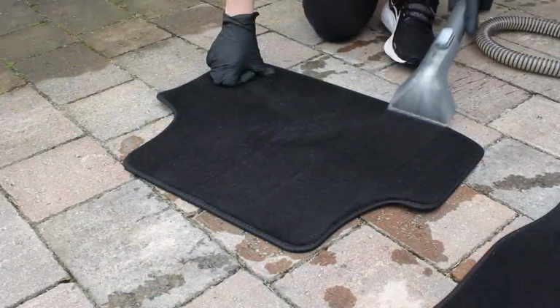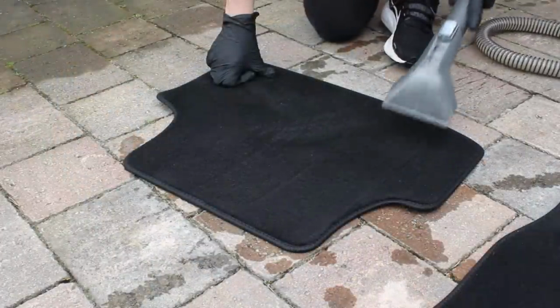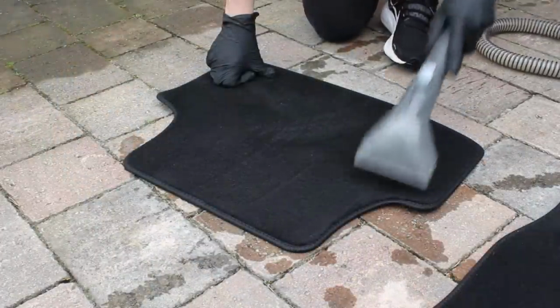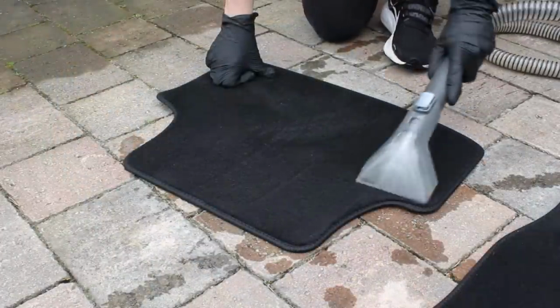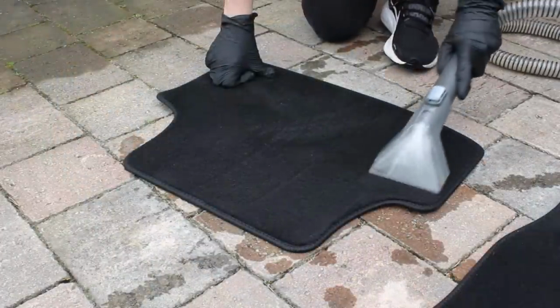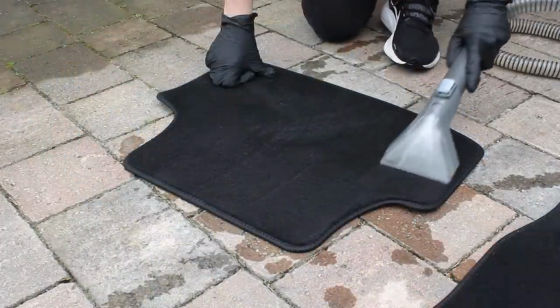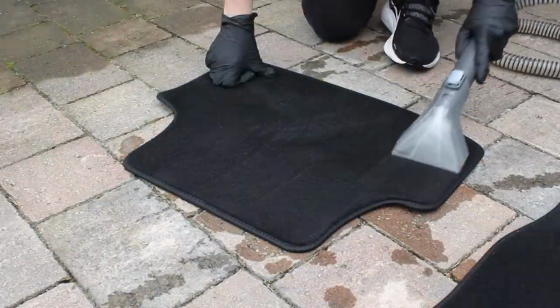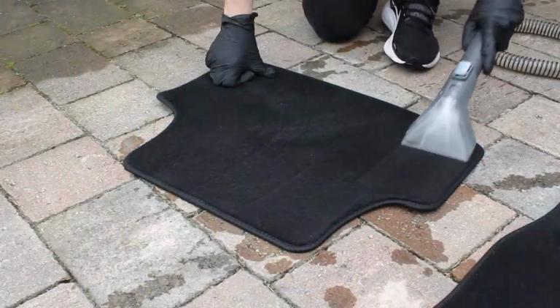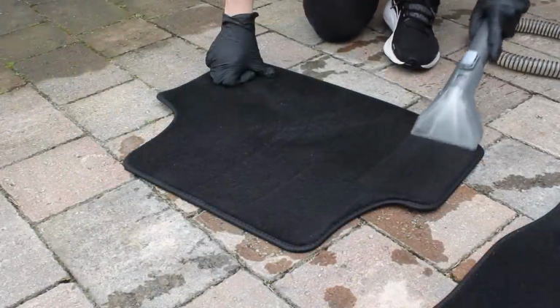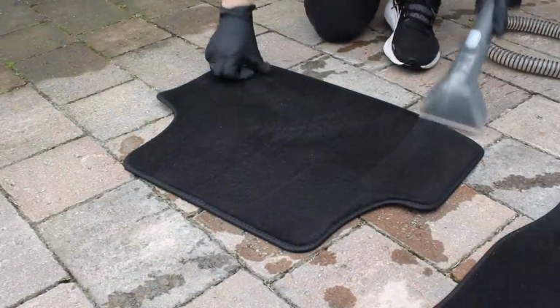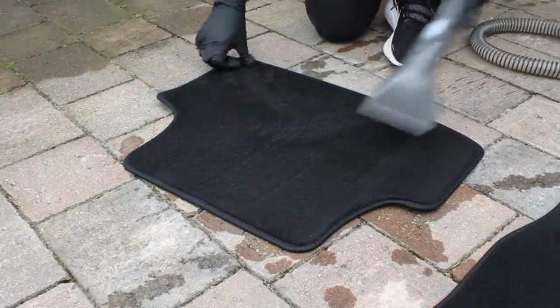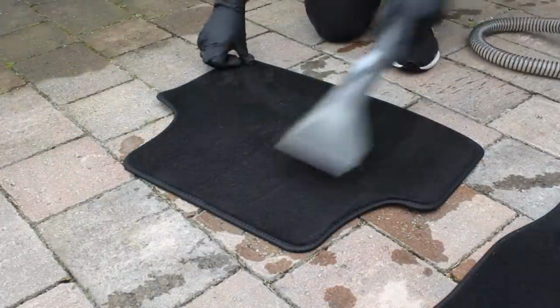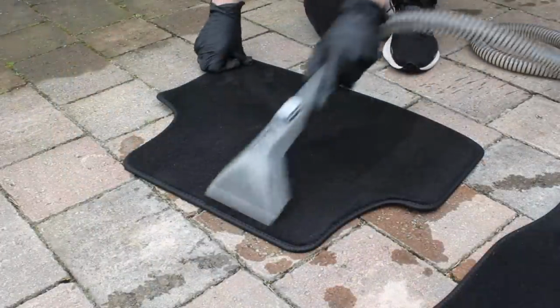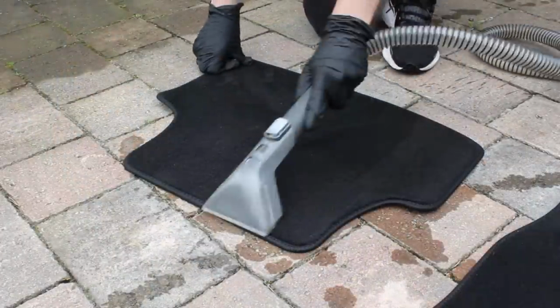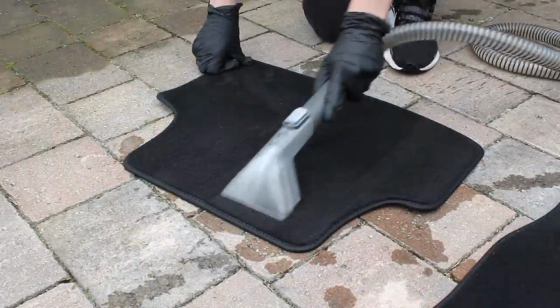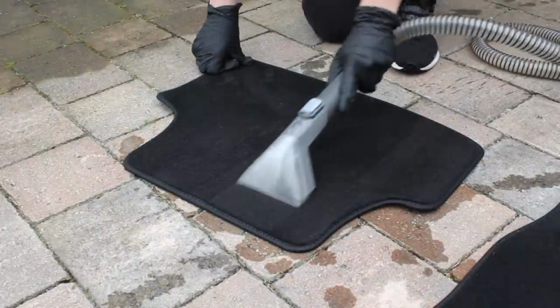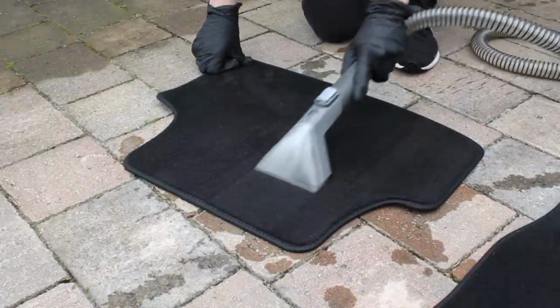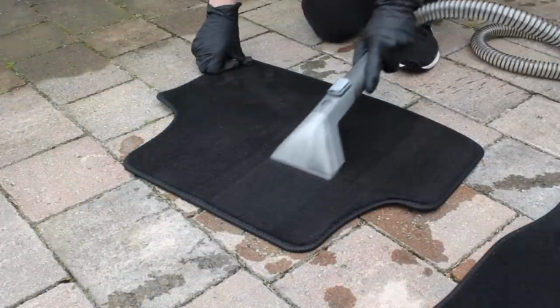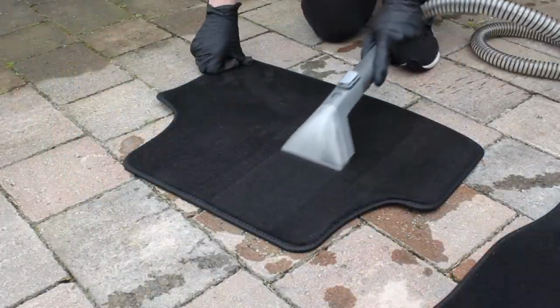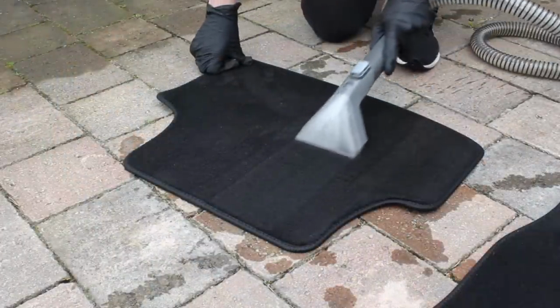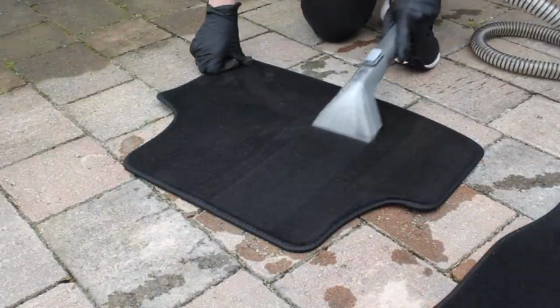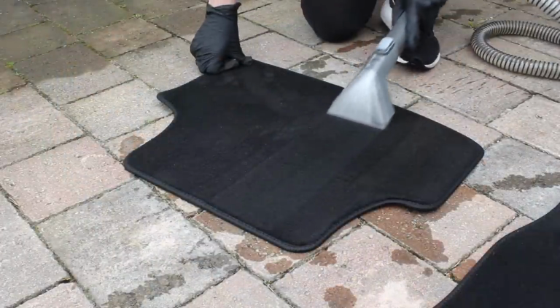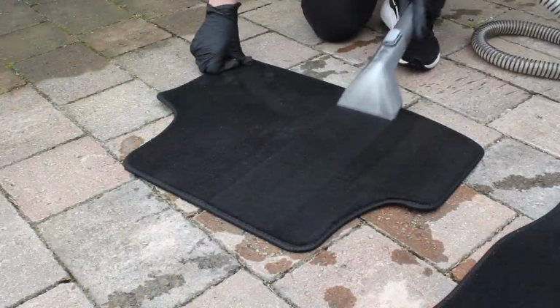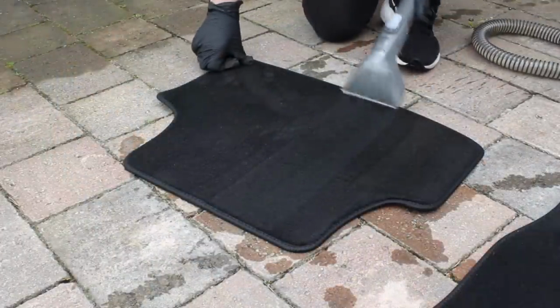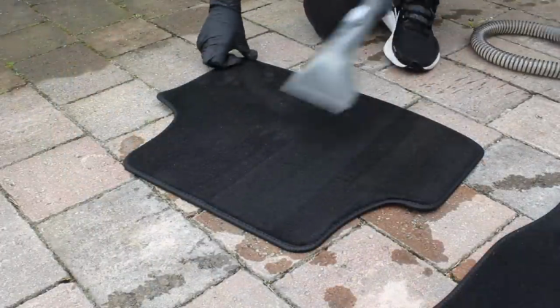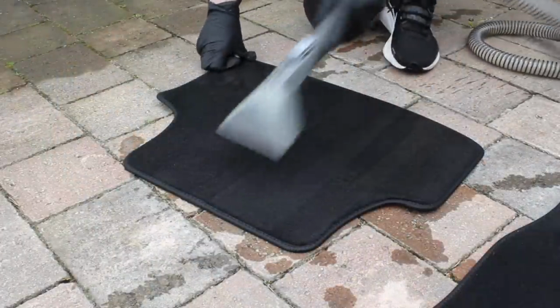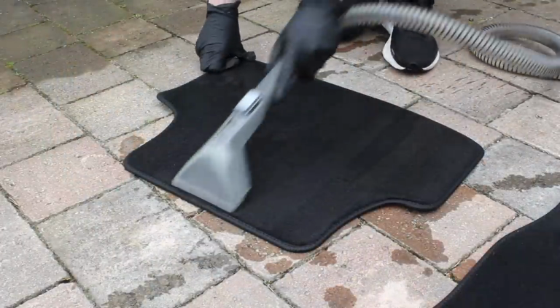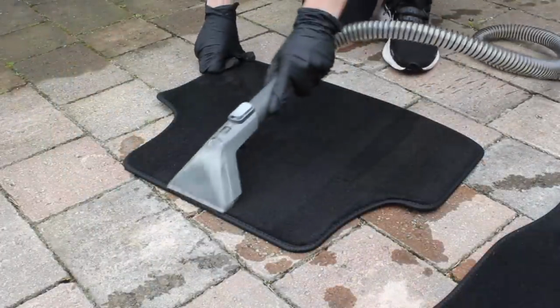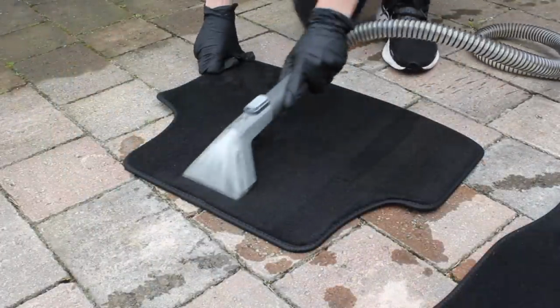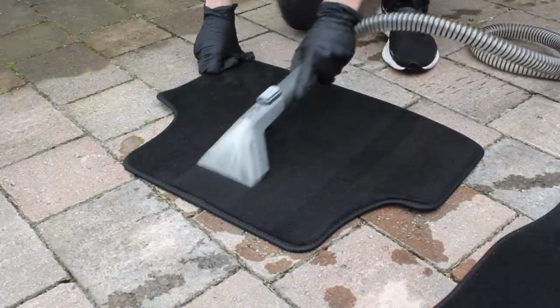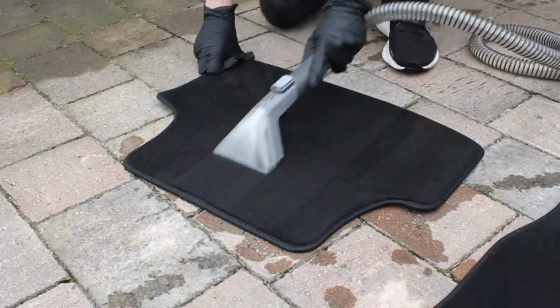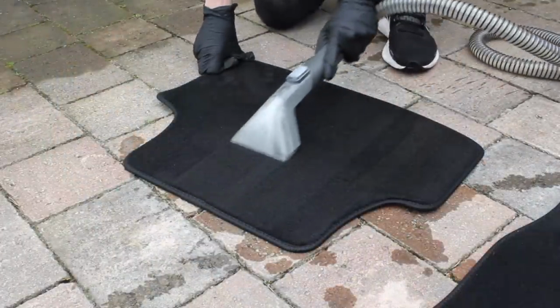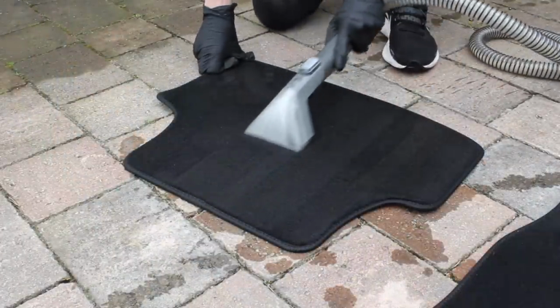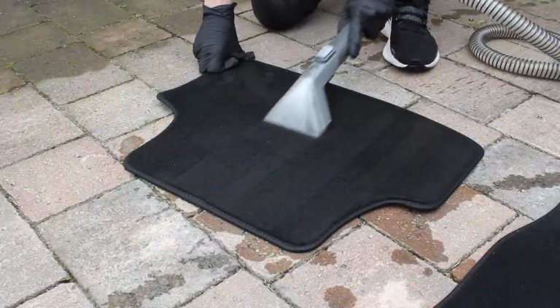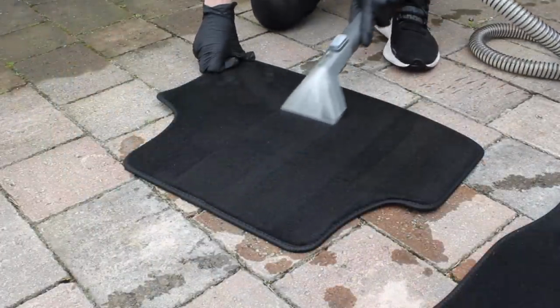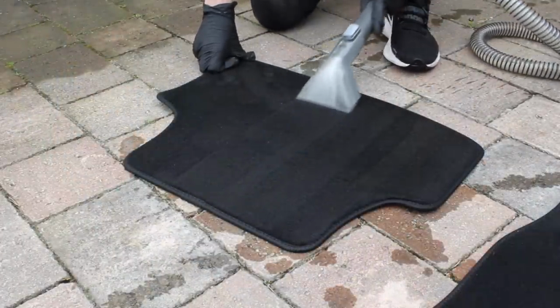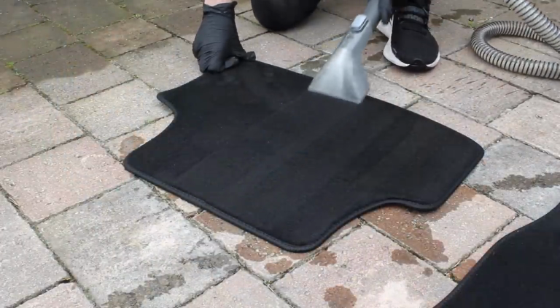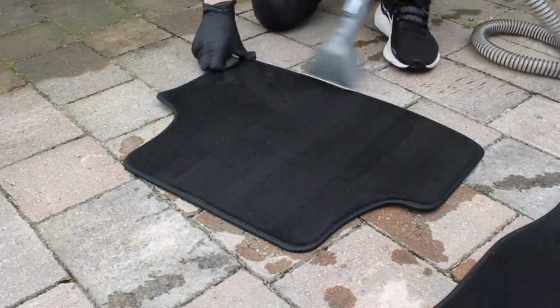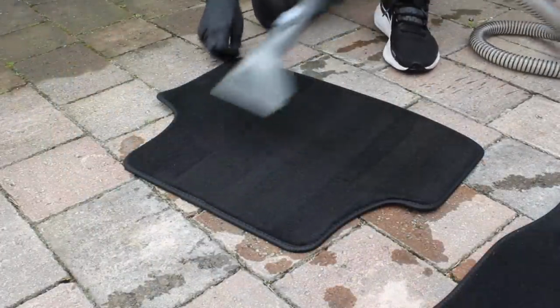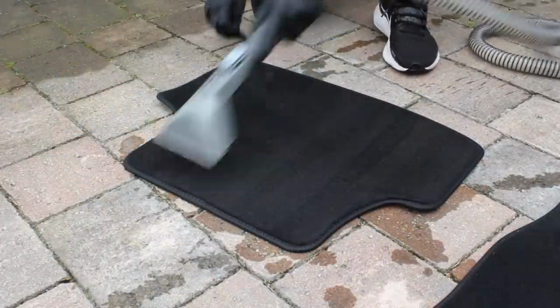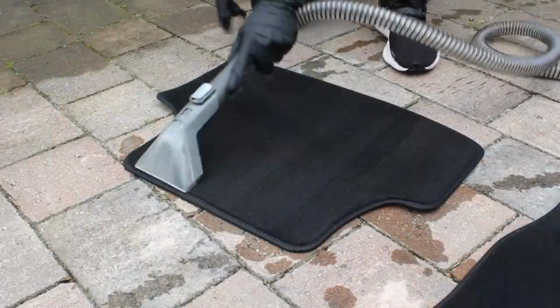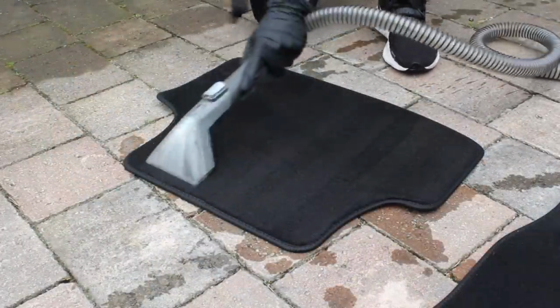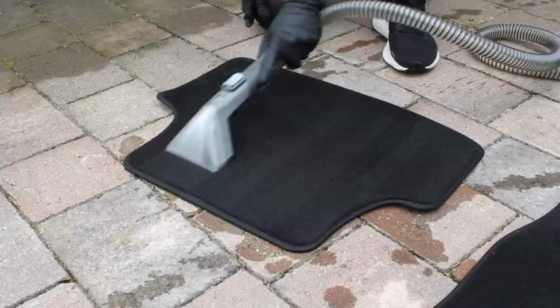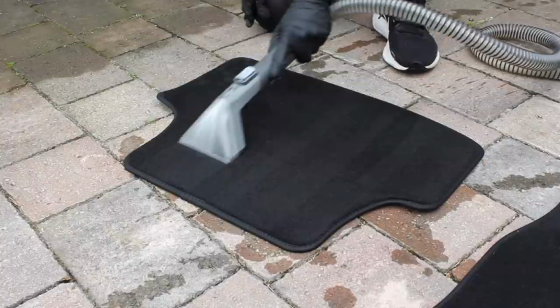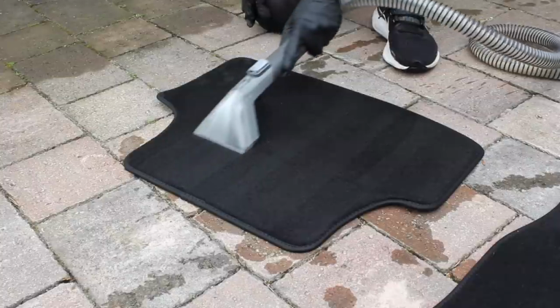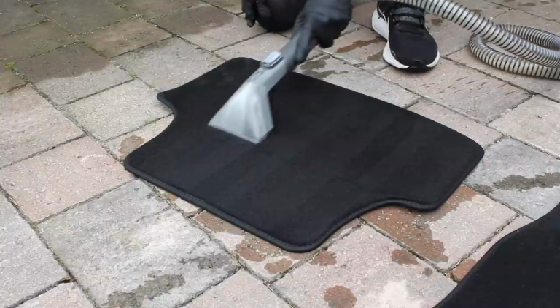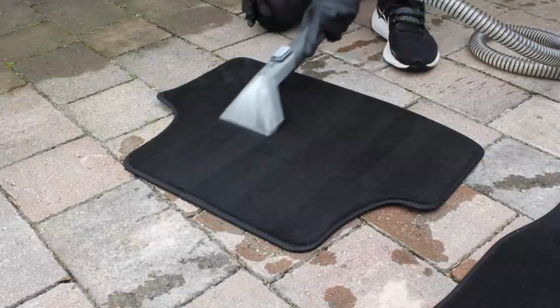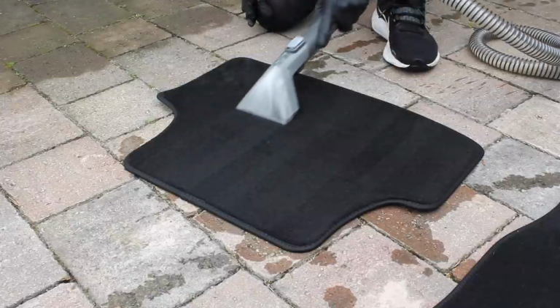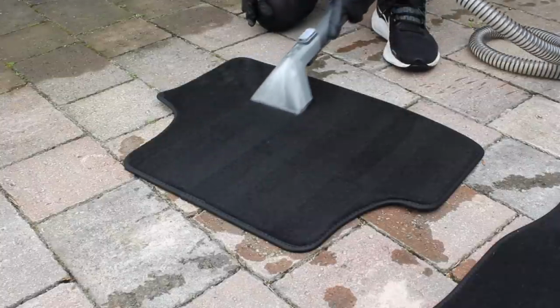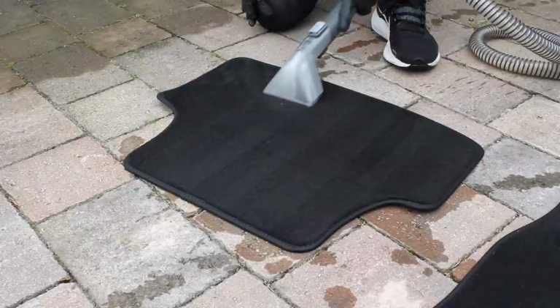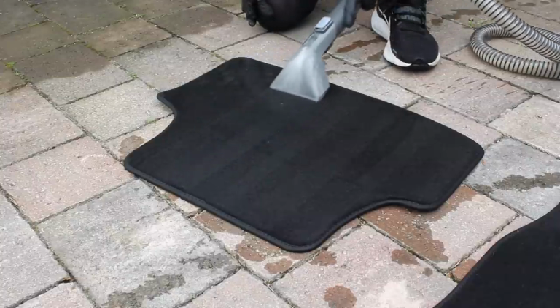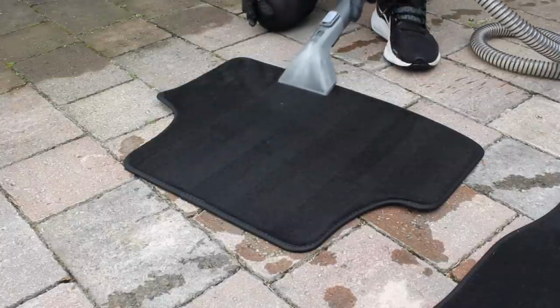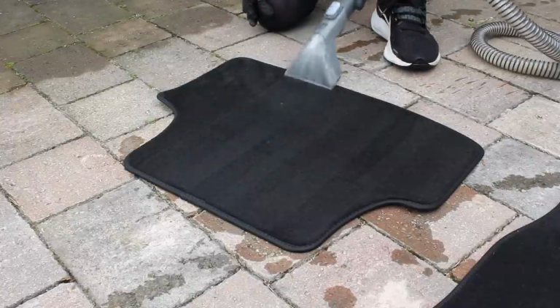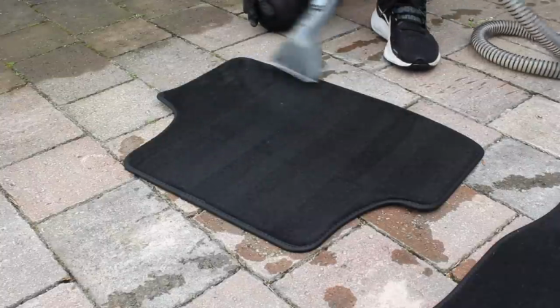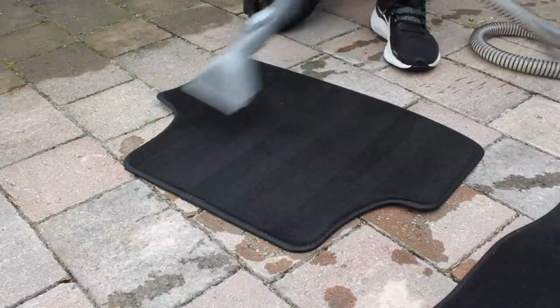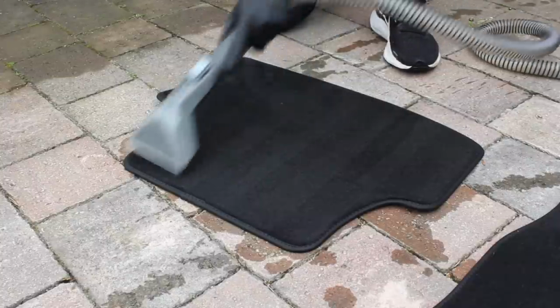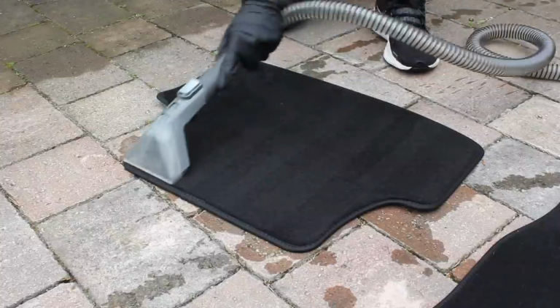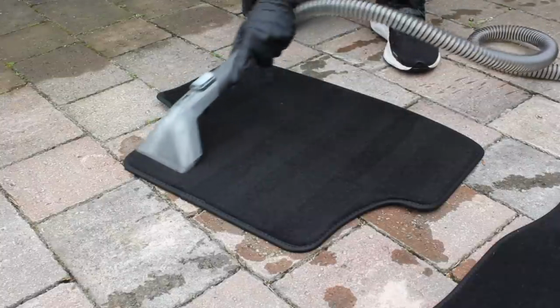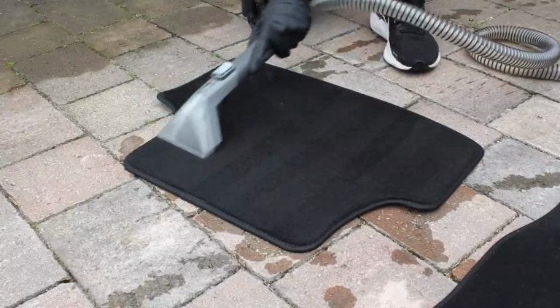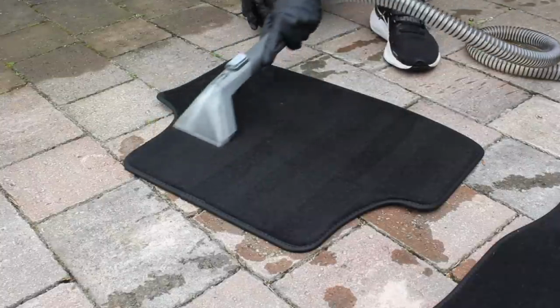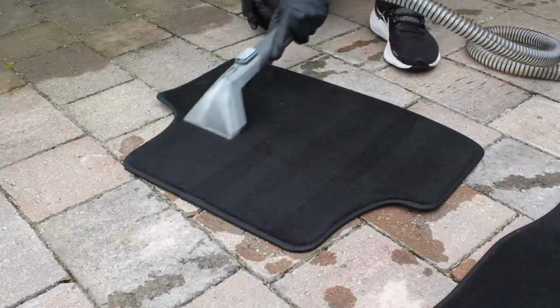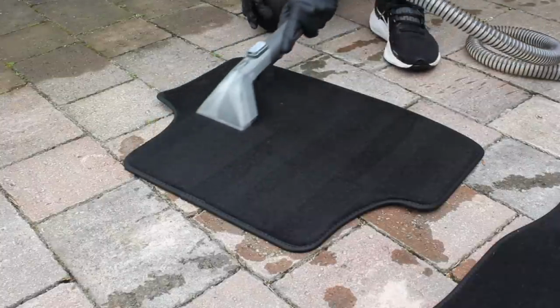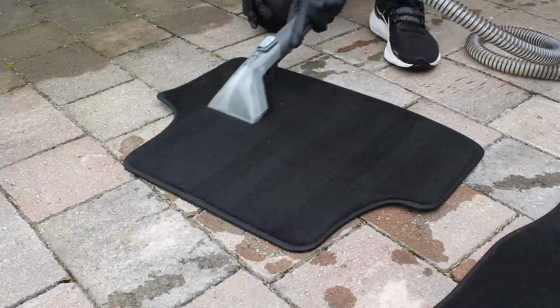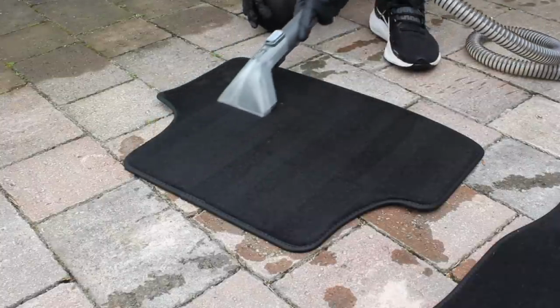Once I was happy with how clean the mats were, I then used the vacs again to extract as much water as possible to make sure that they dried out pretty quickly.